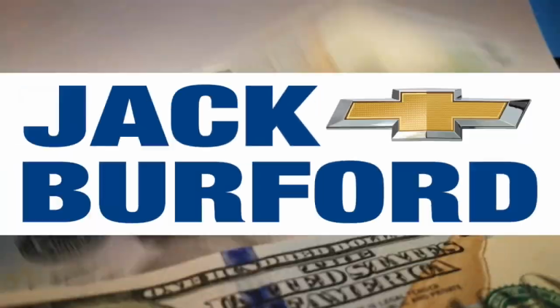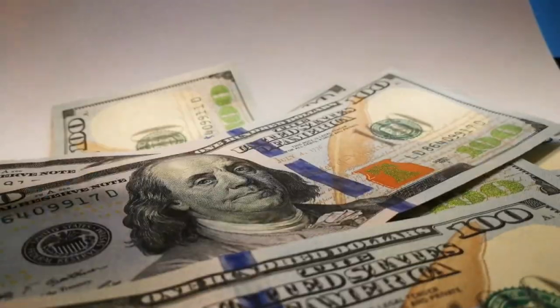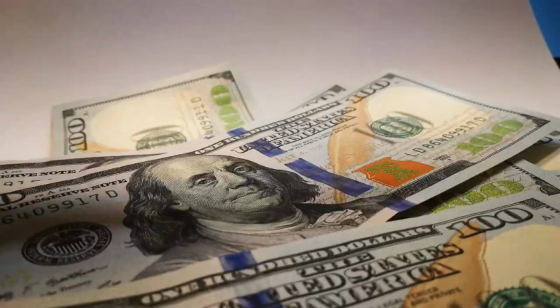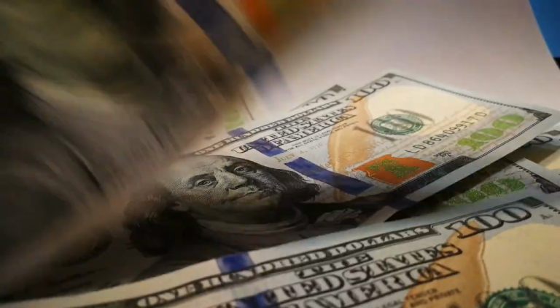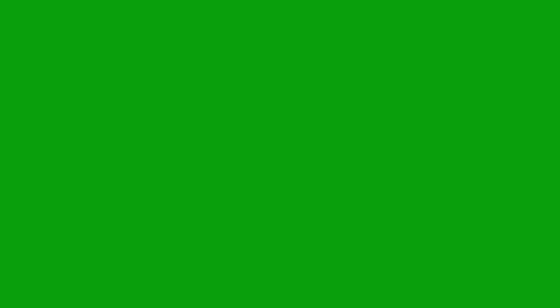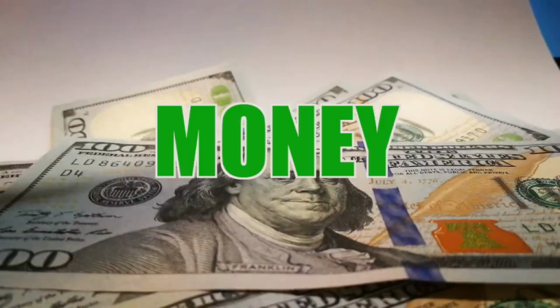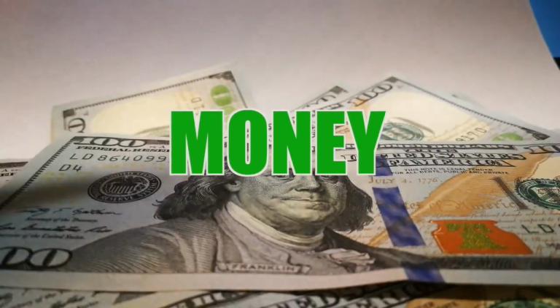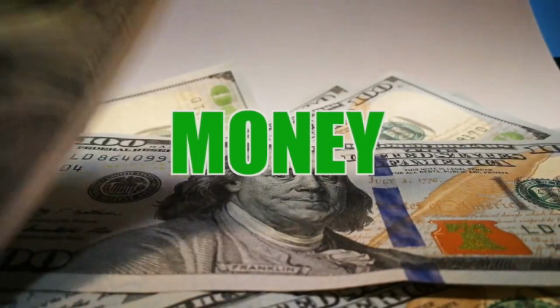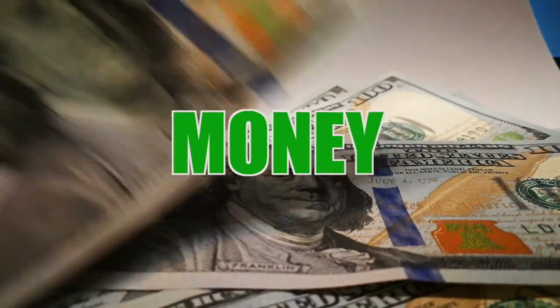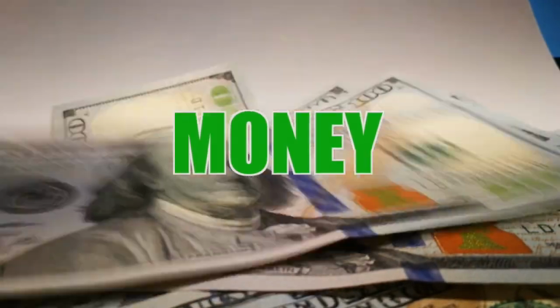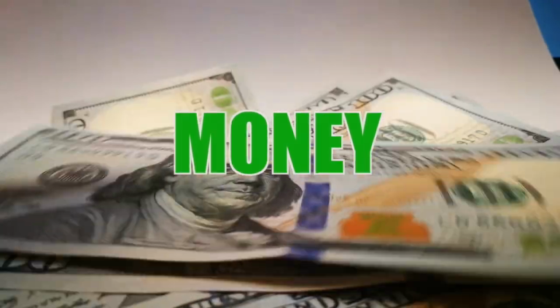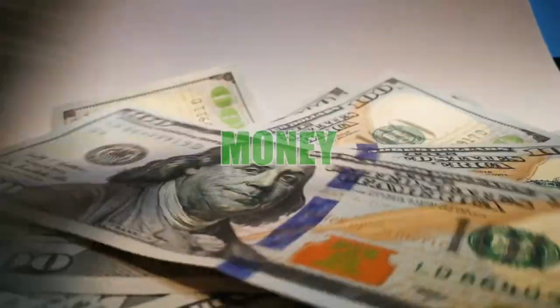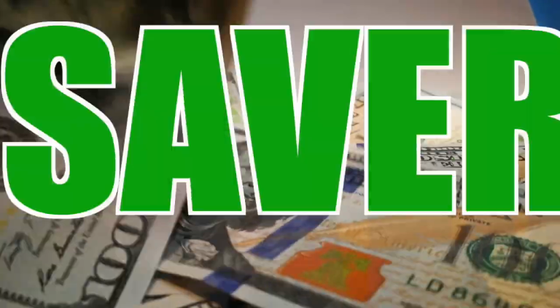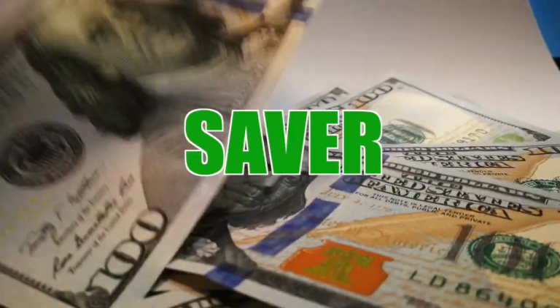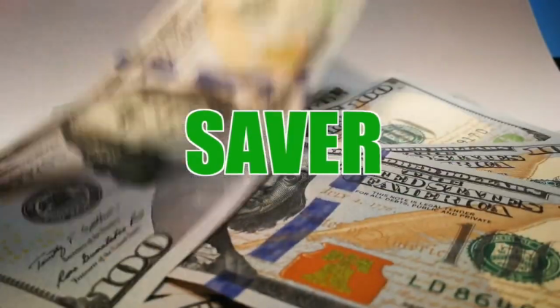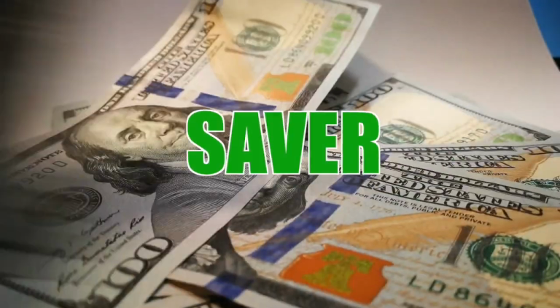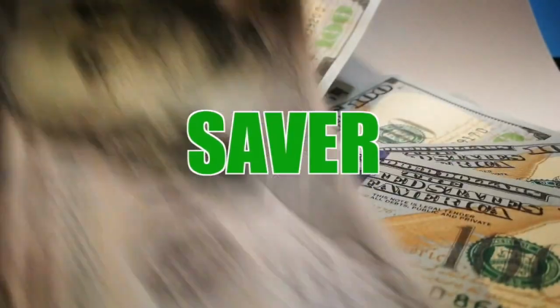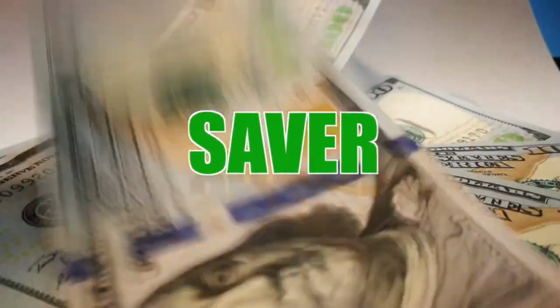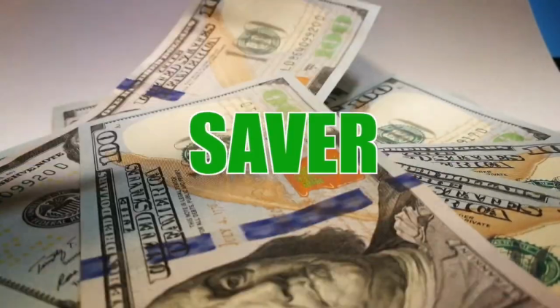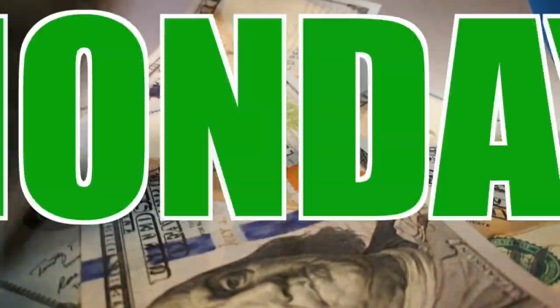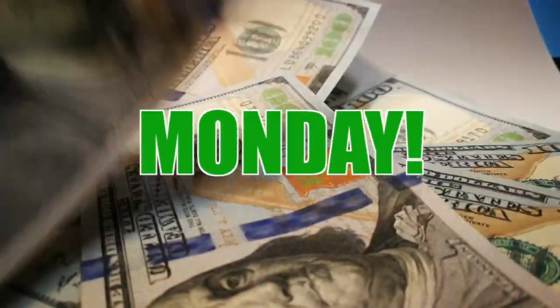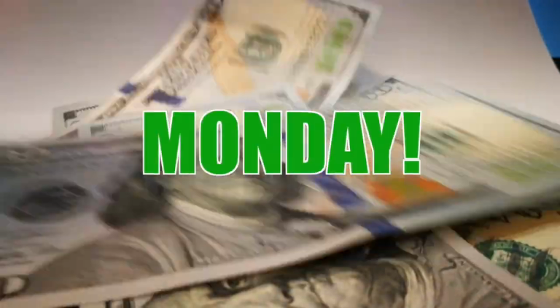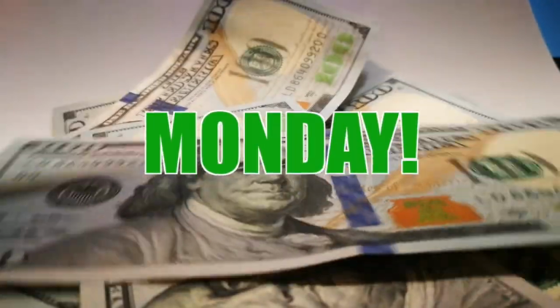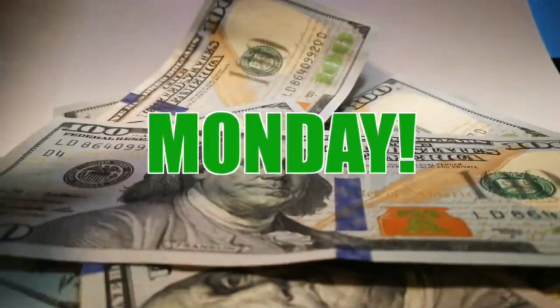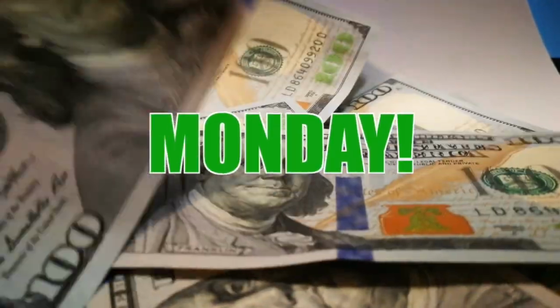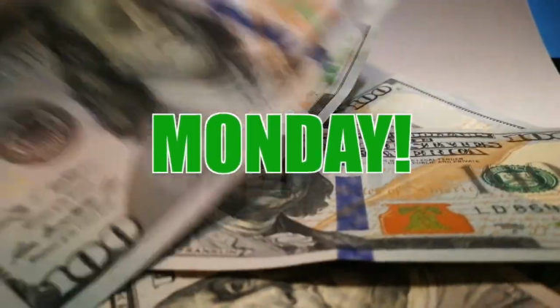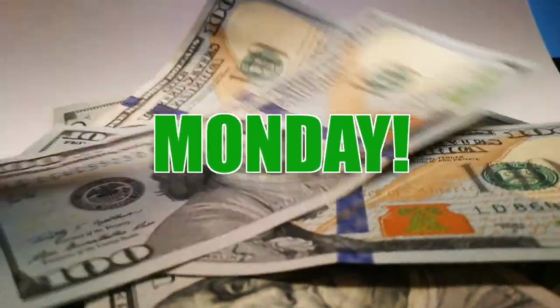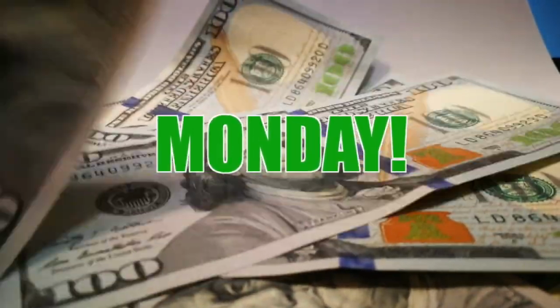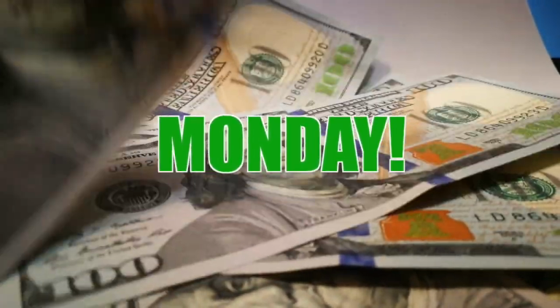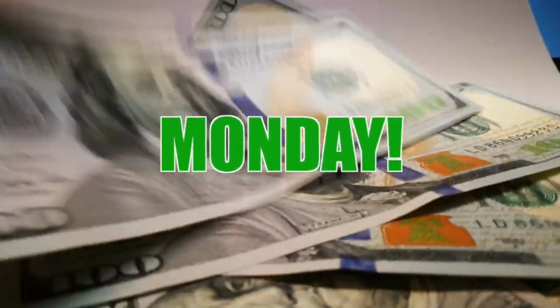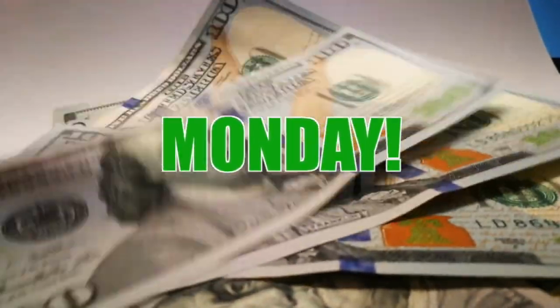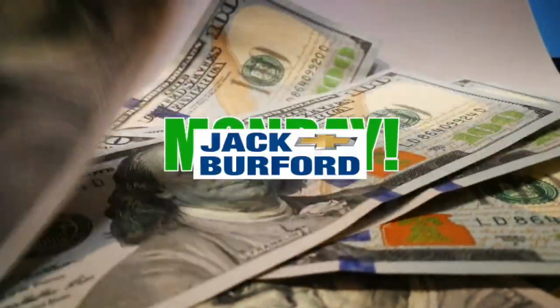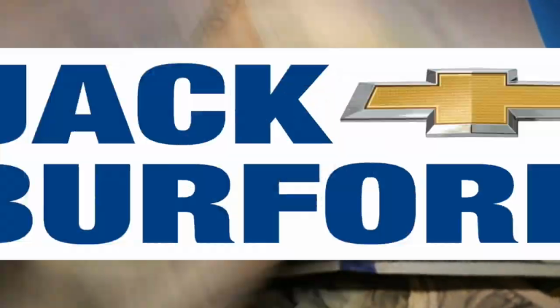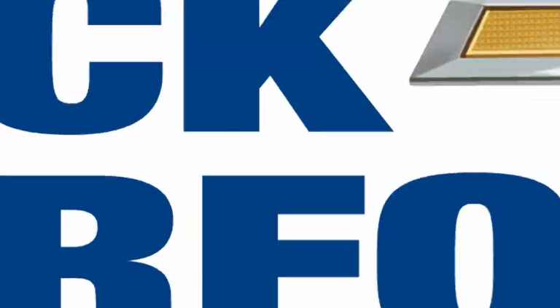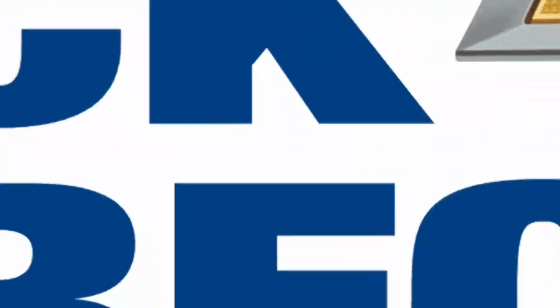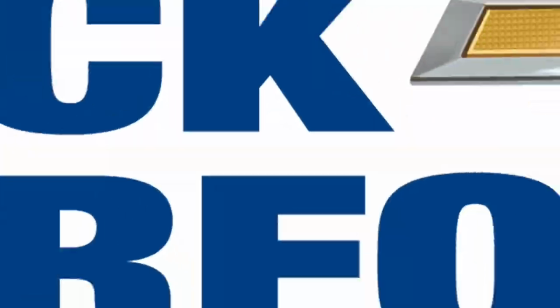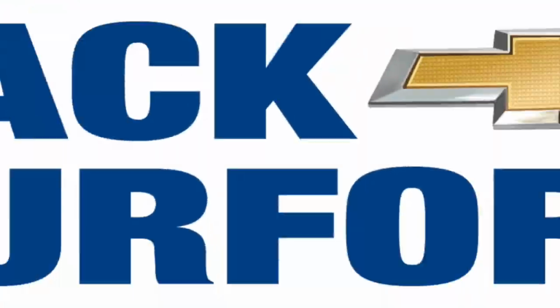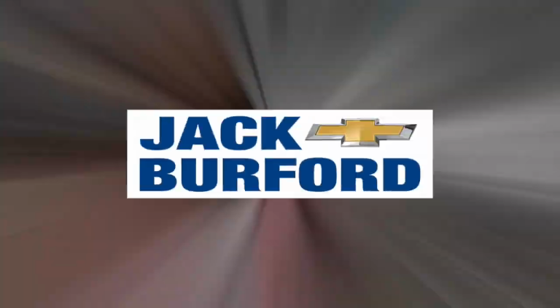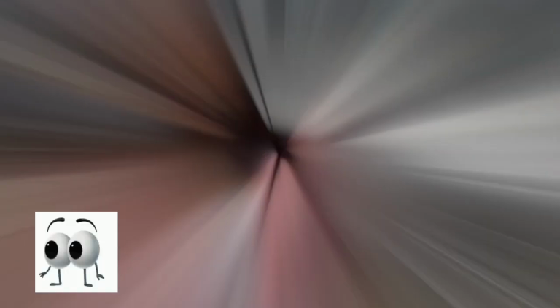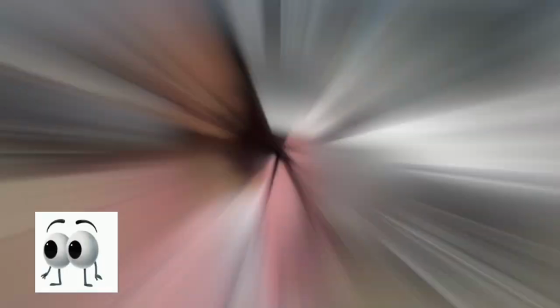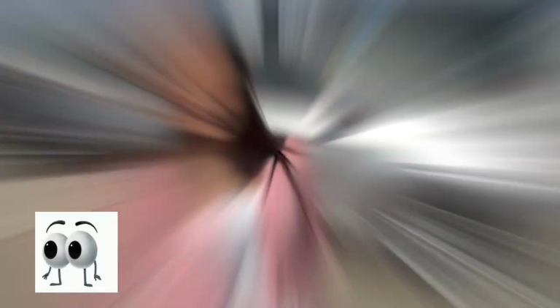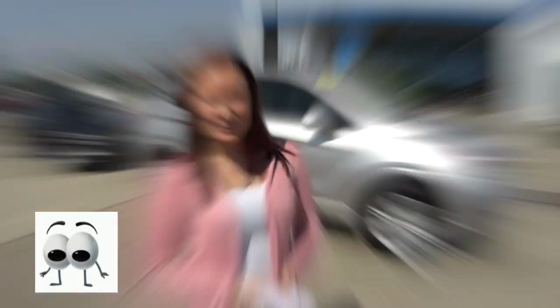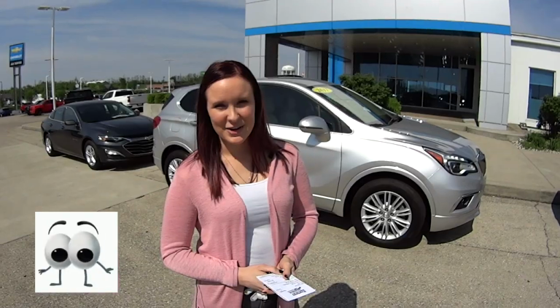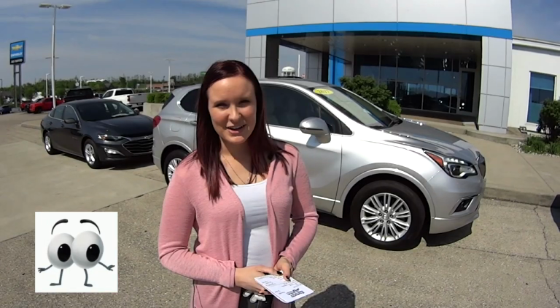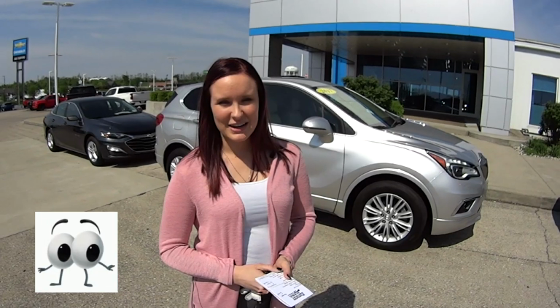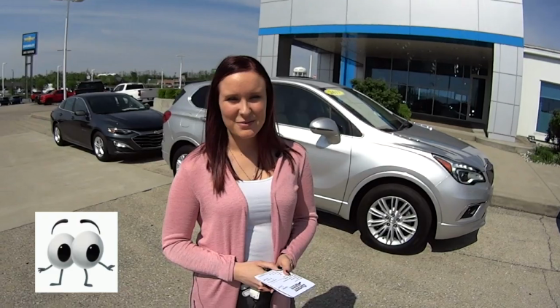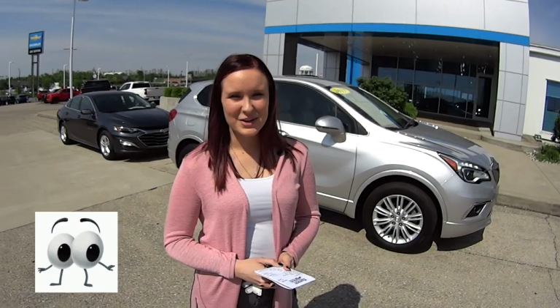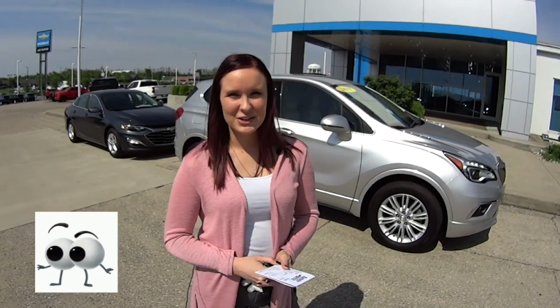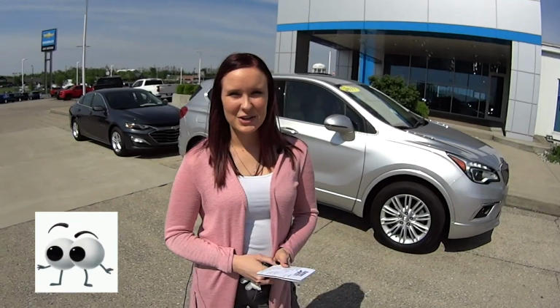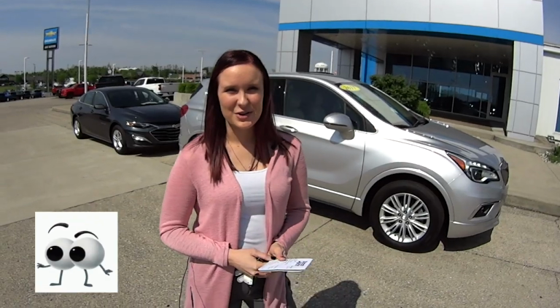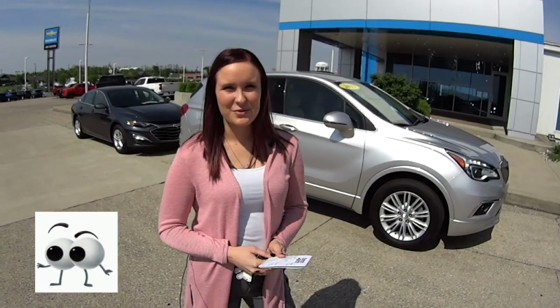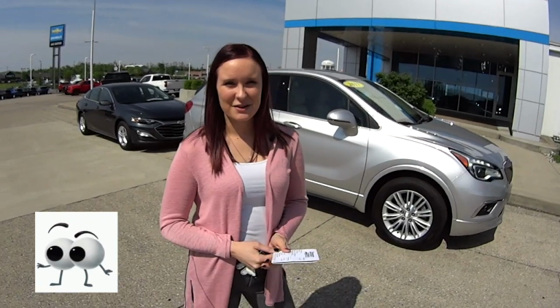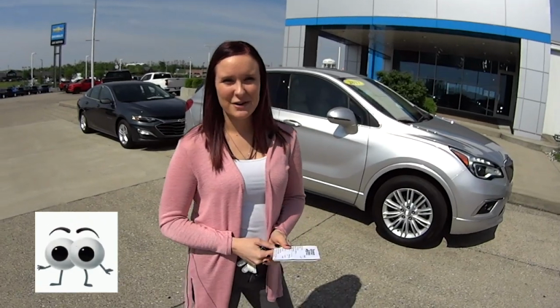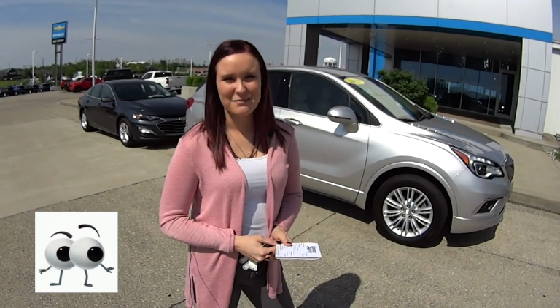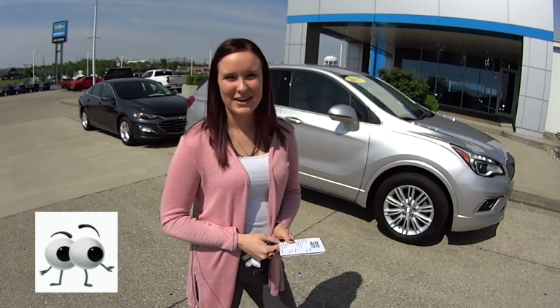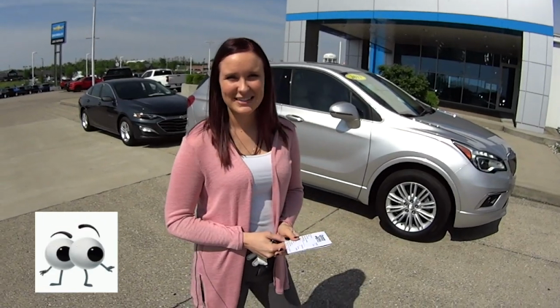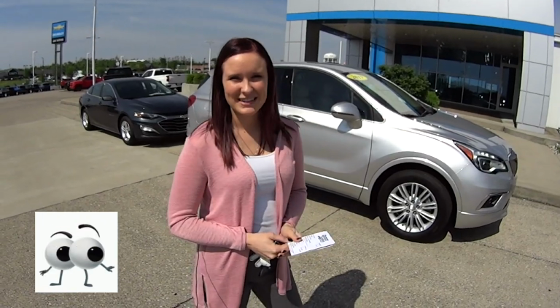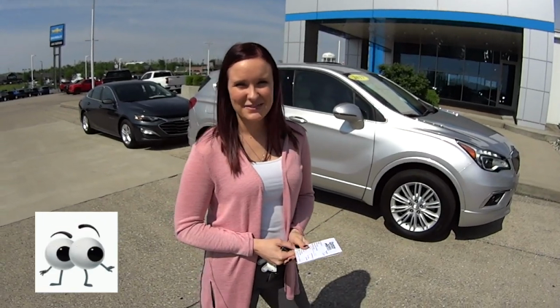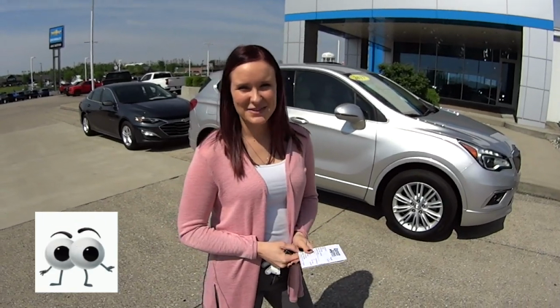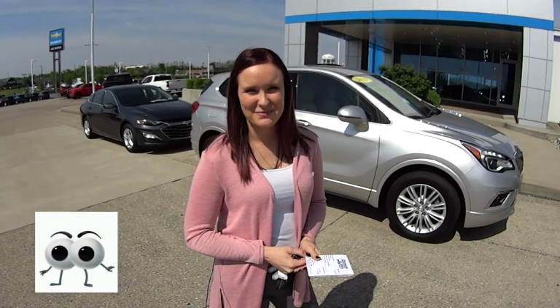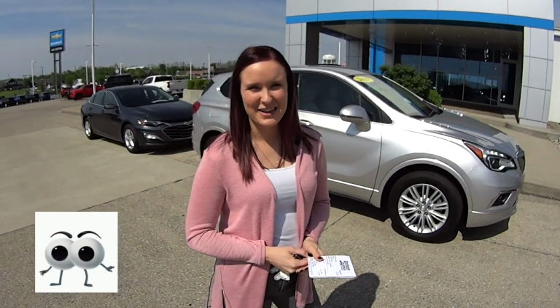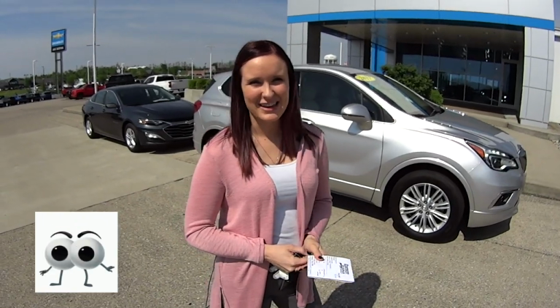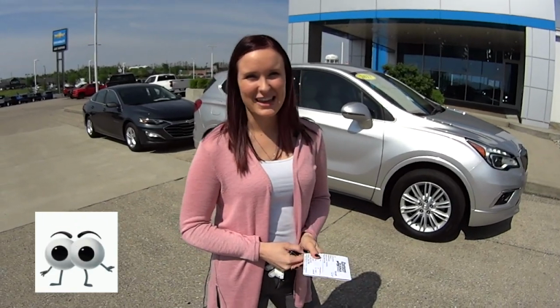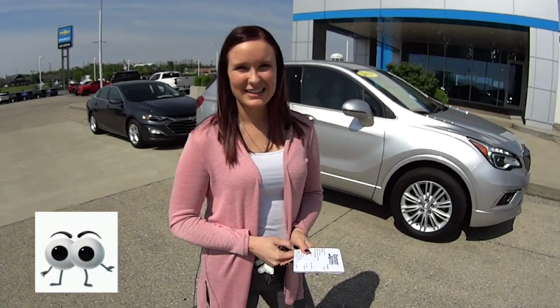Welcome to this Money Saver Monday at Jack Burford Chevrolet. Hi, my name is Brooke and I wanted to show you one of our Money Saver Mondays.